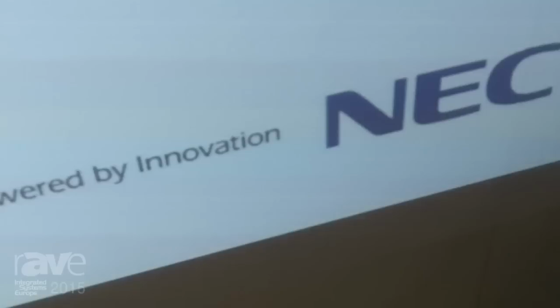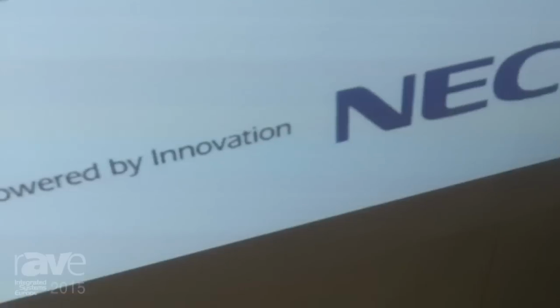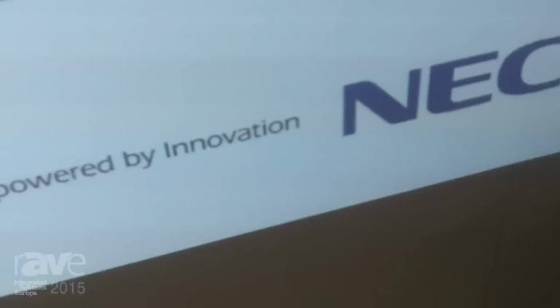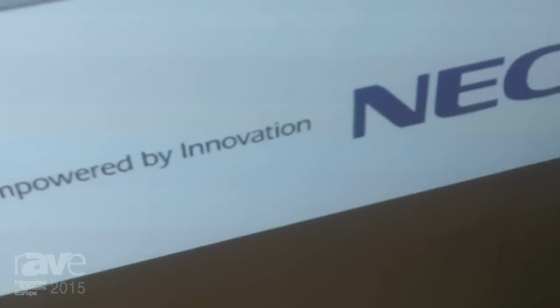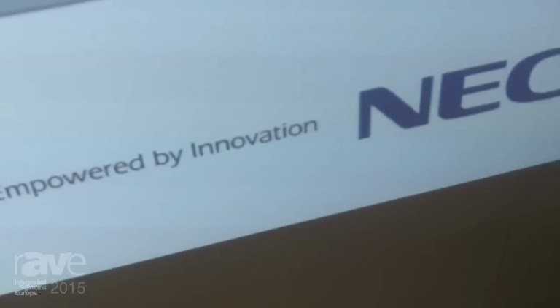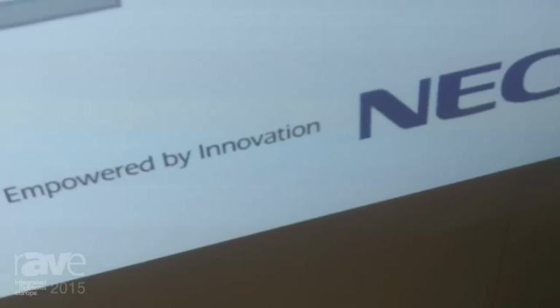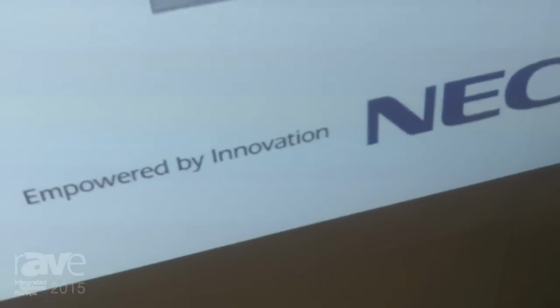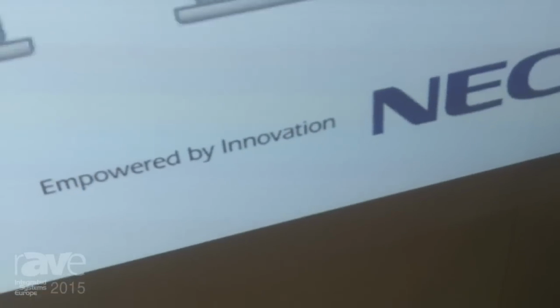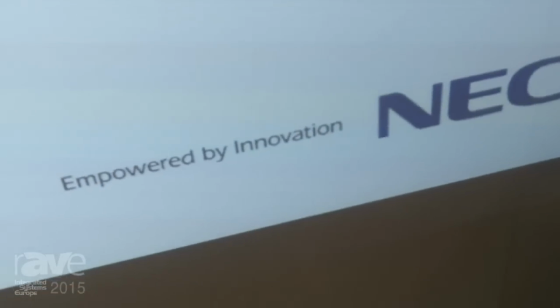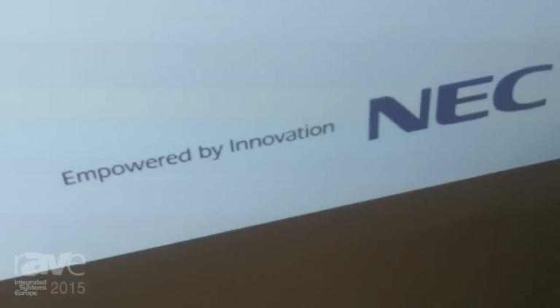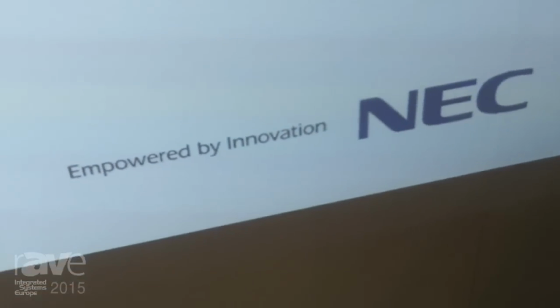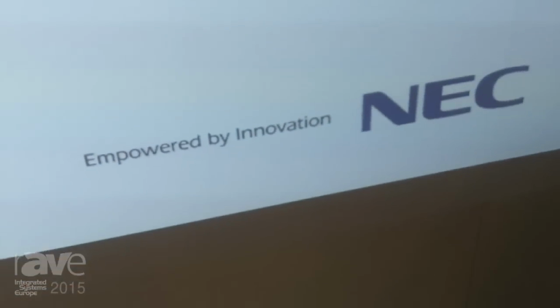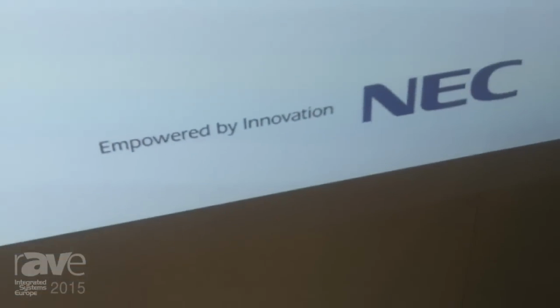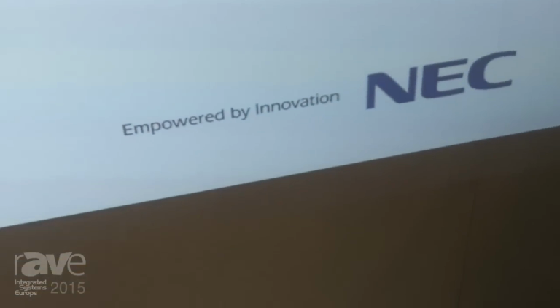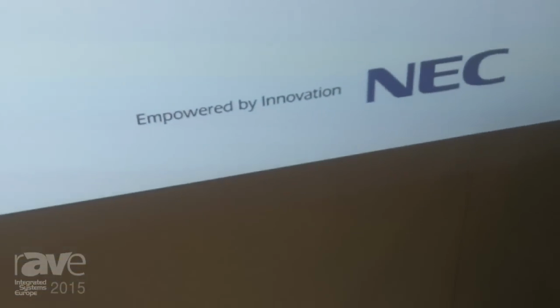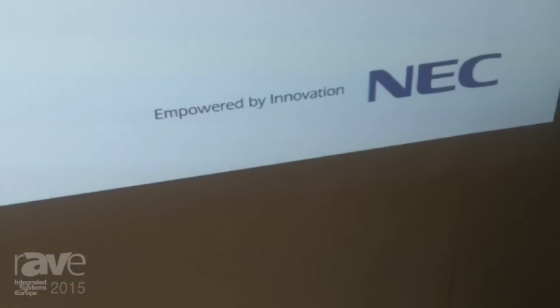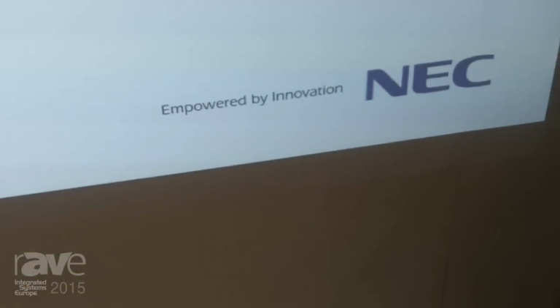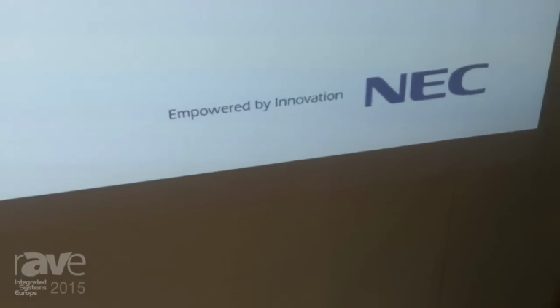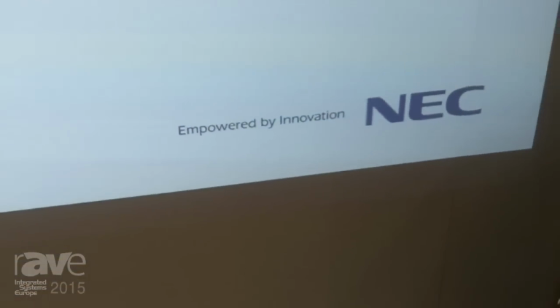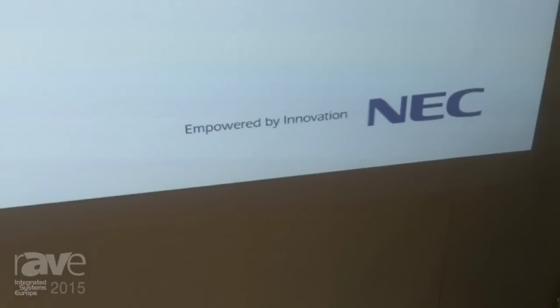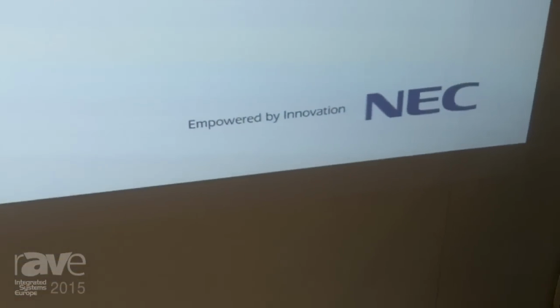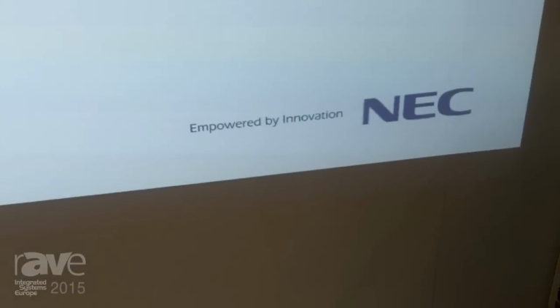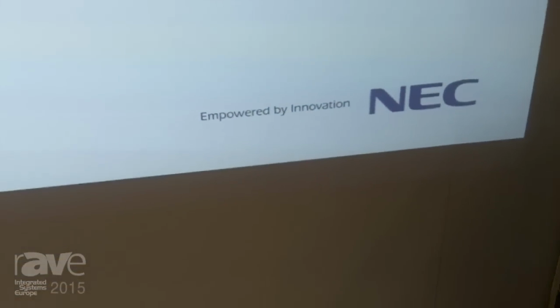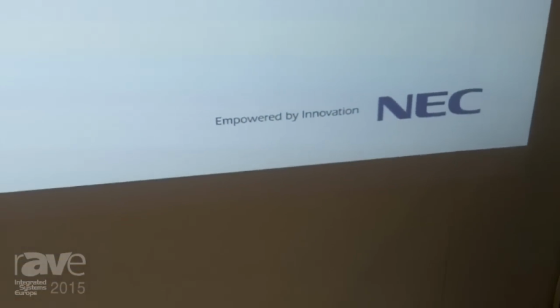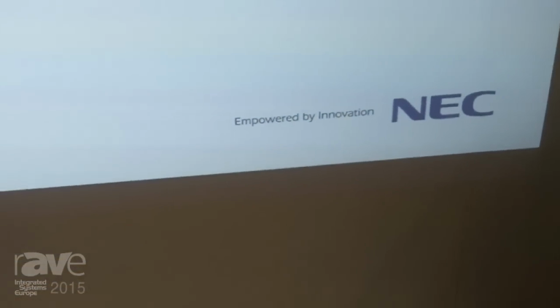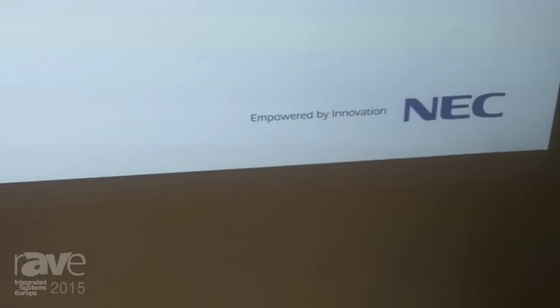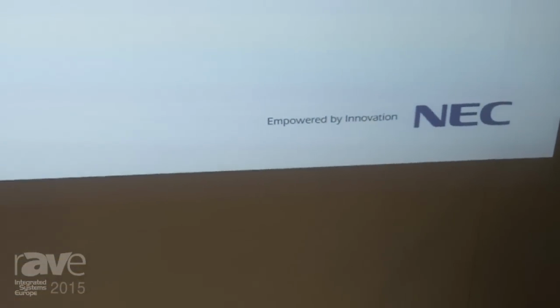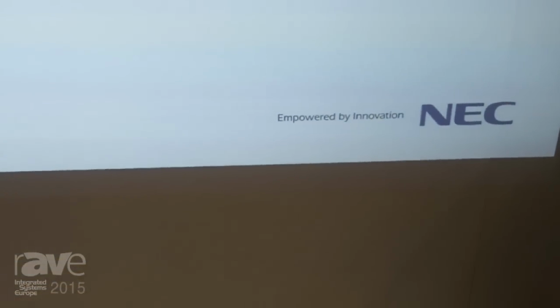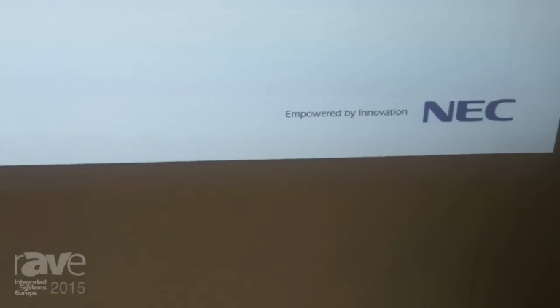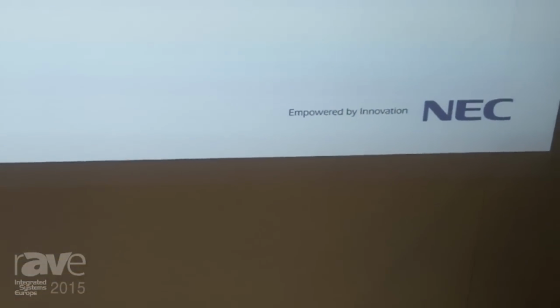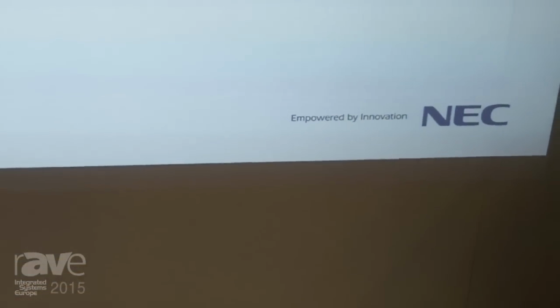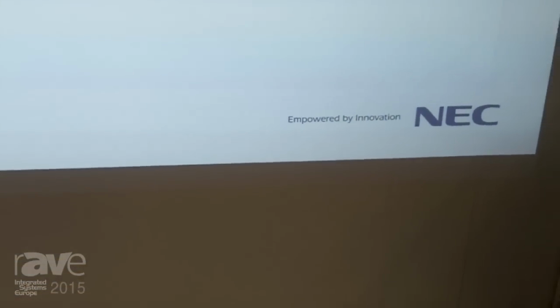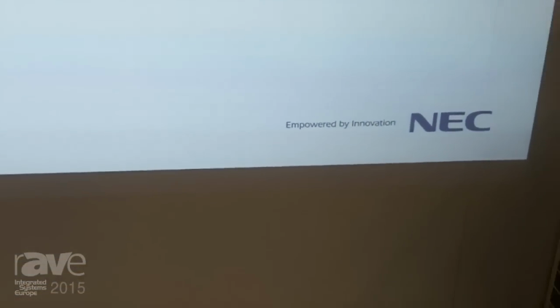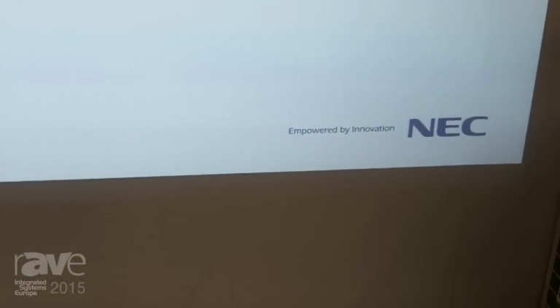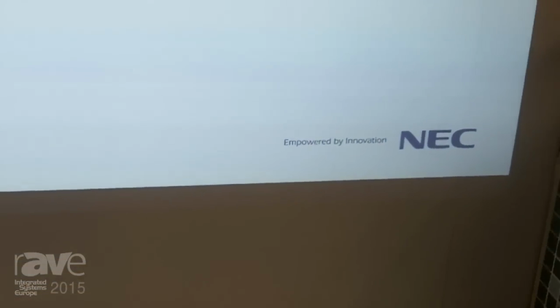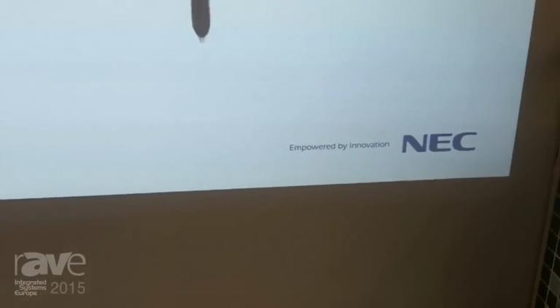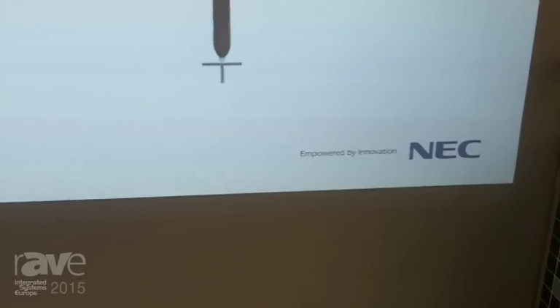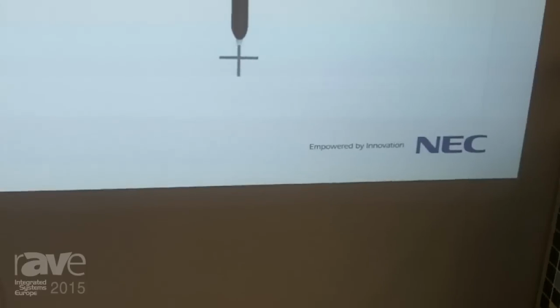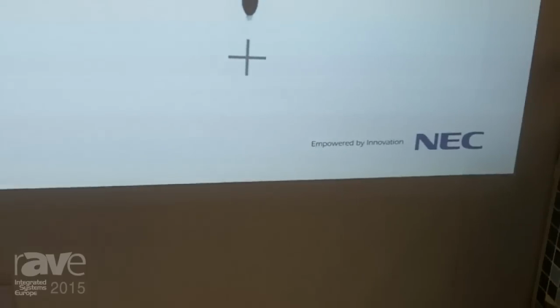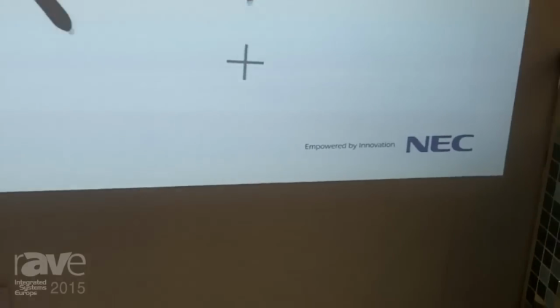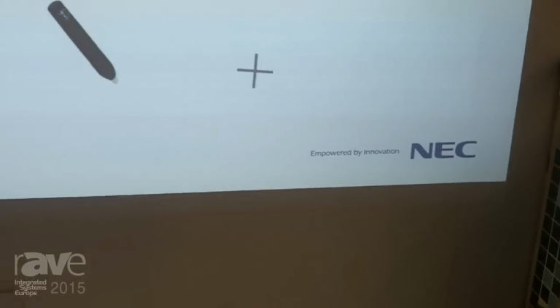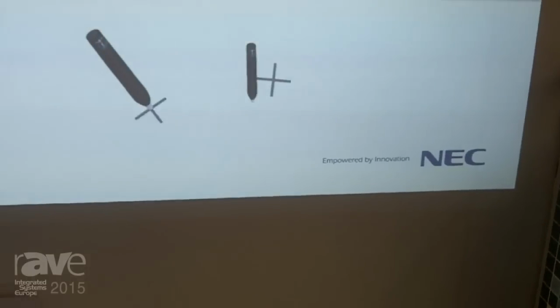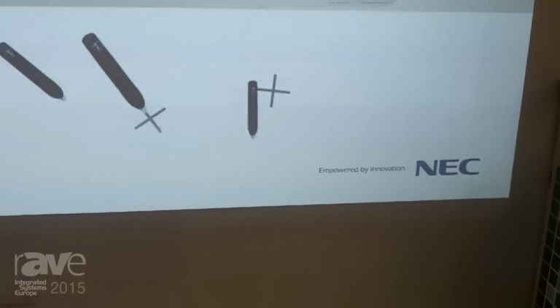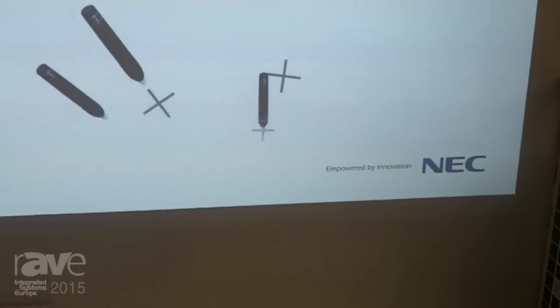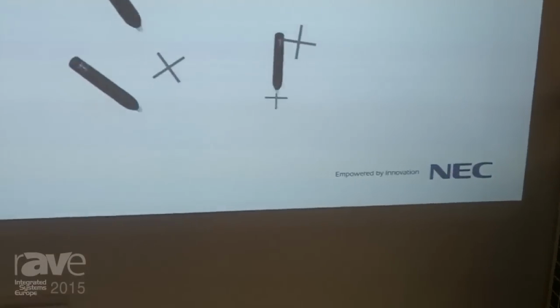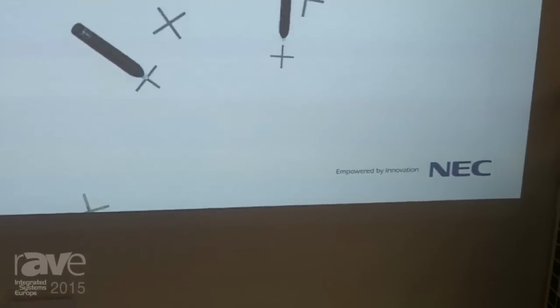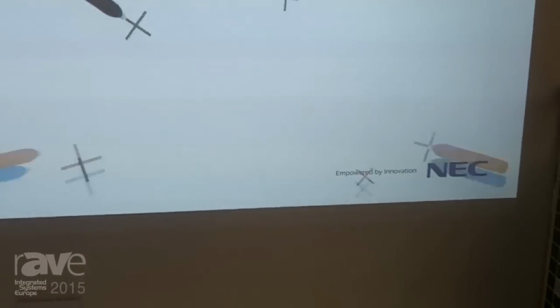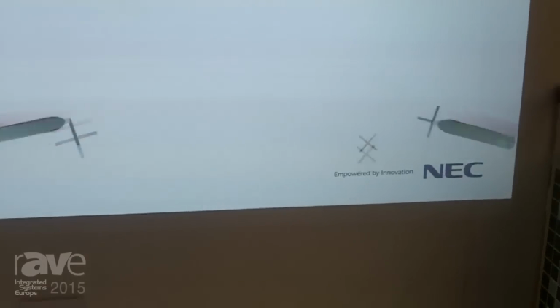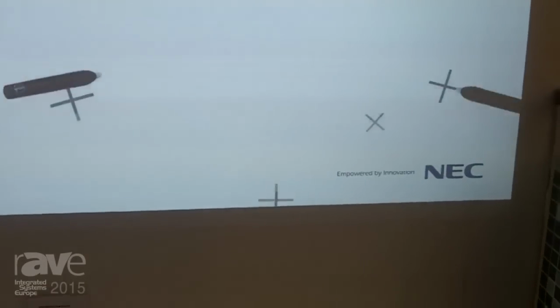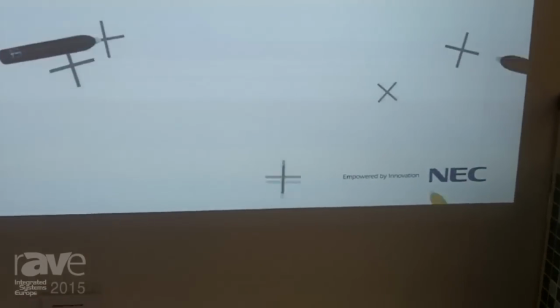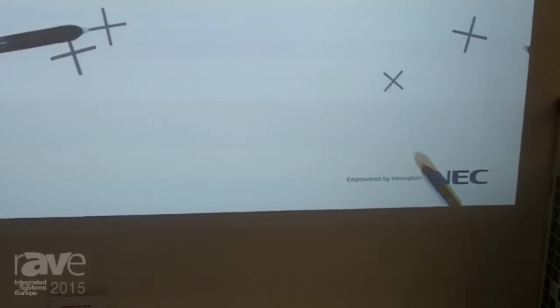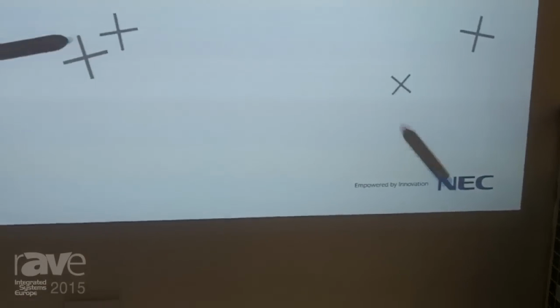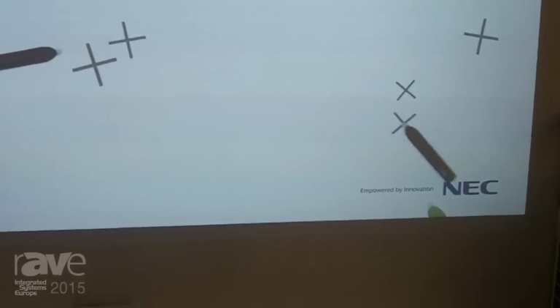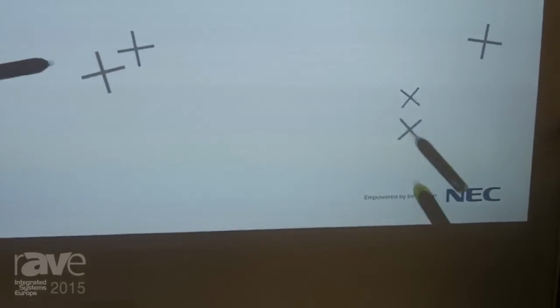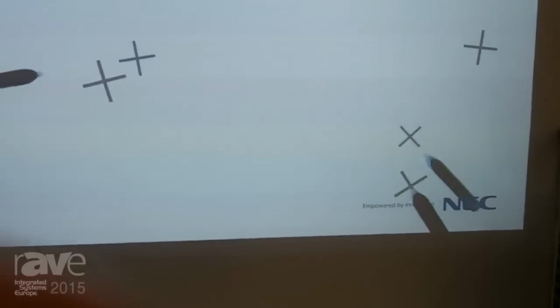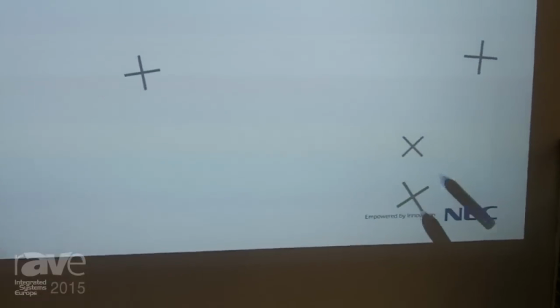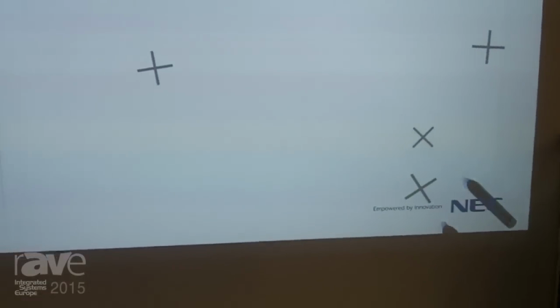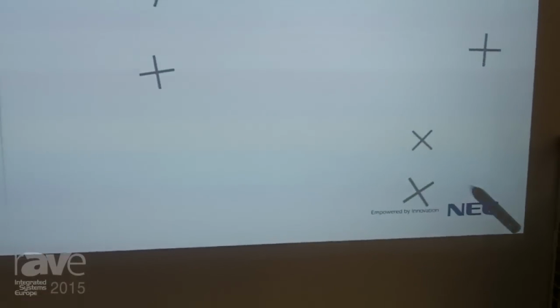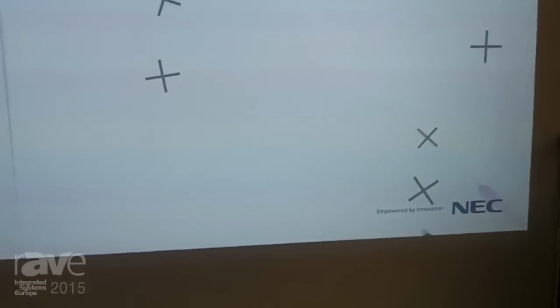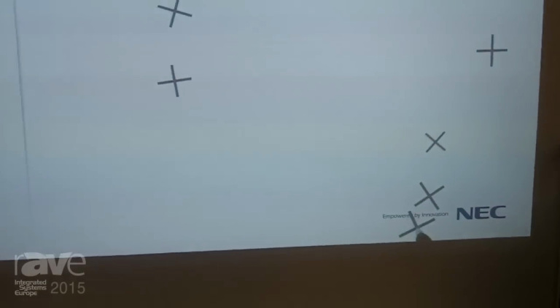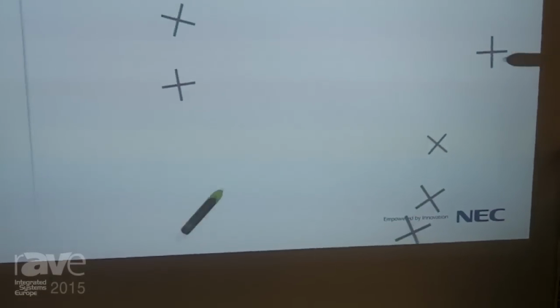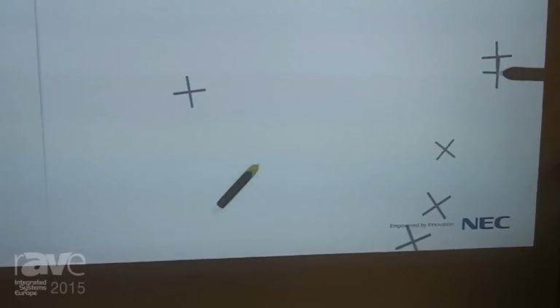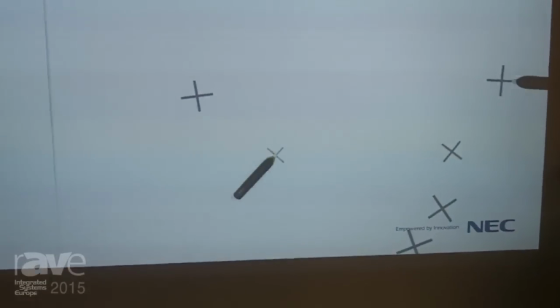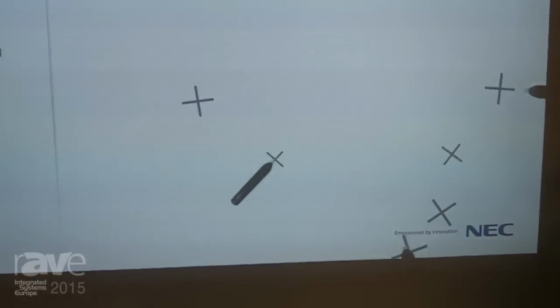Hello, my name is Ulf Greiner. I'm the product manager for business projectors here at NEC. Welcome to ISE 2015.